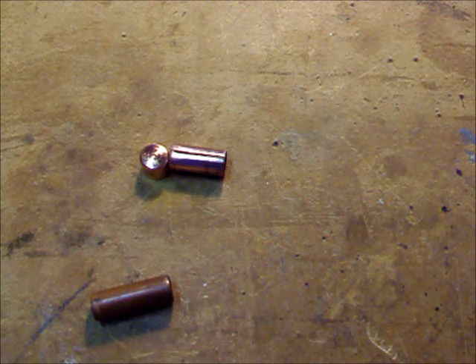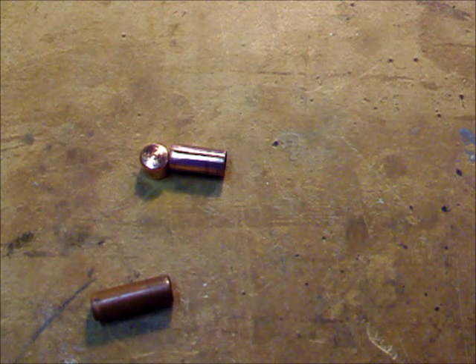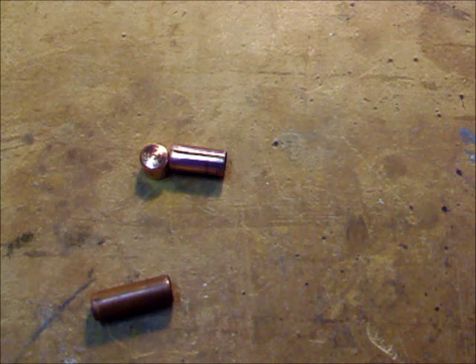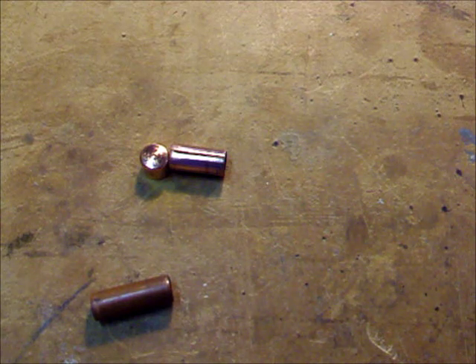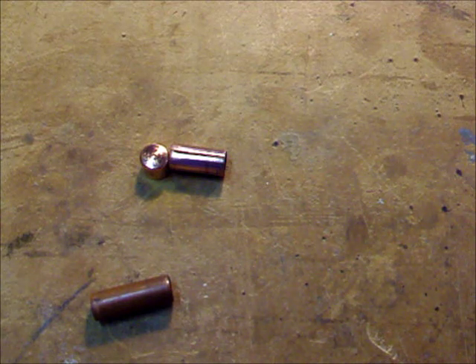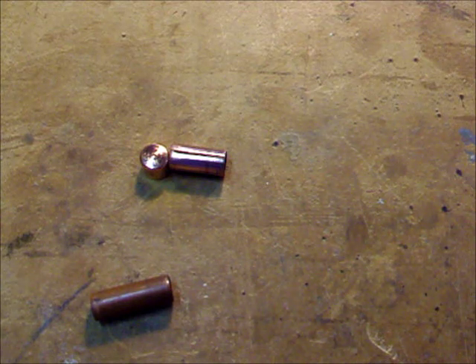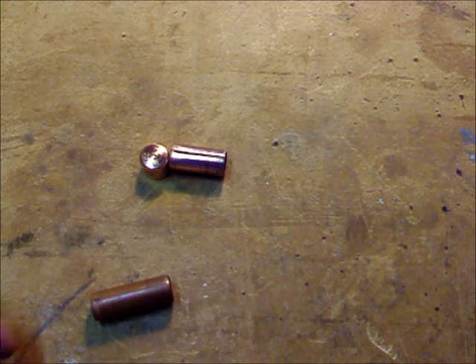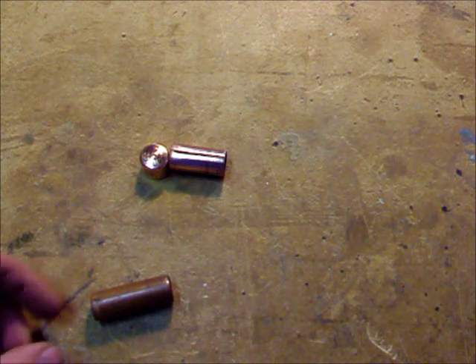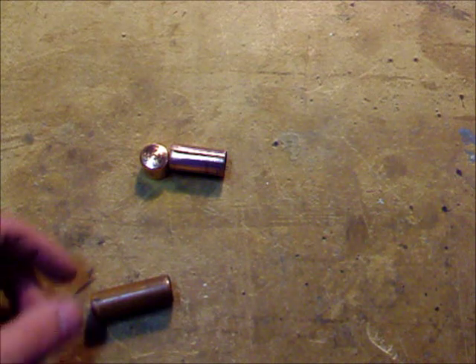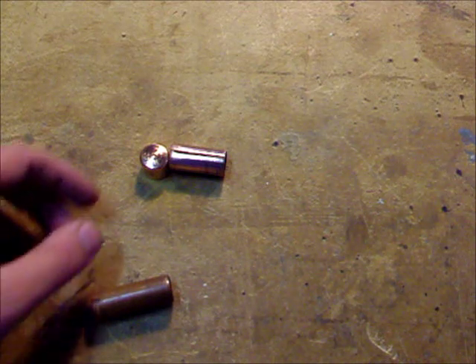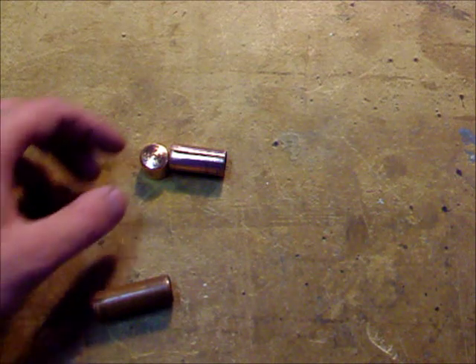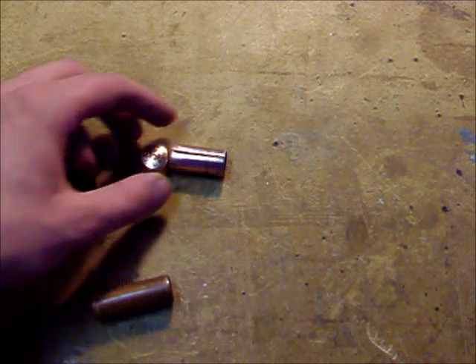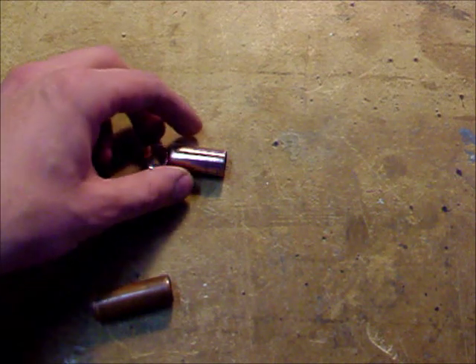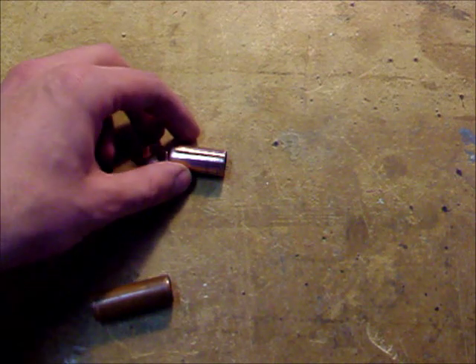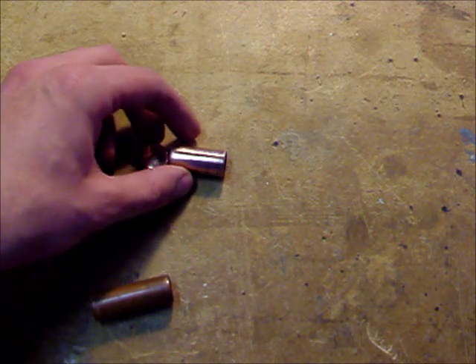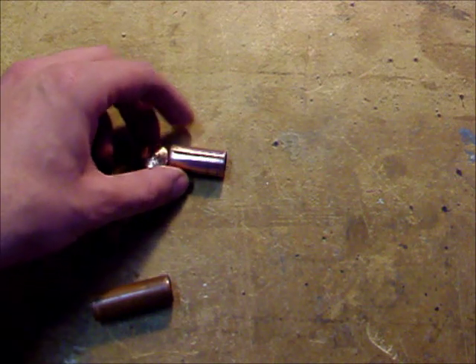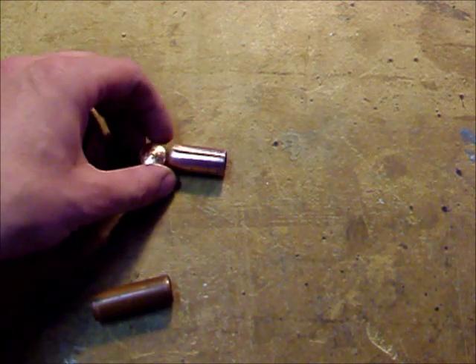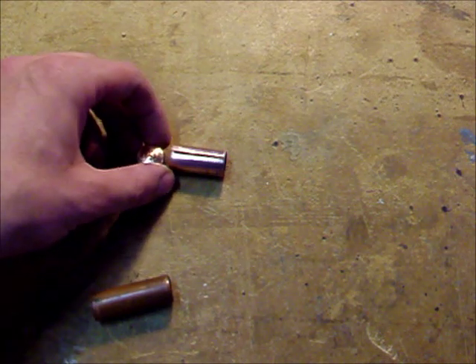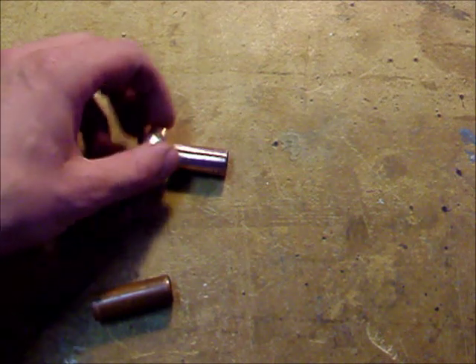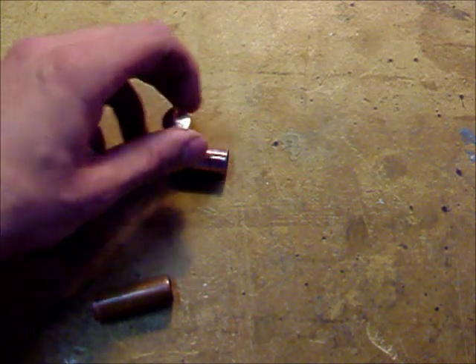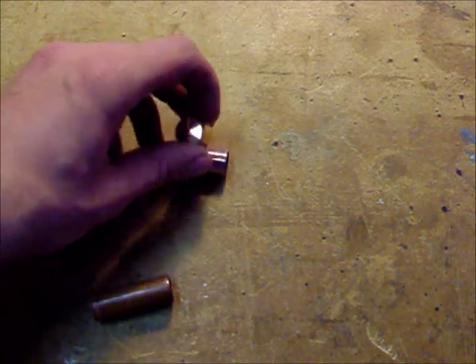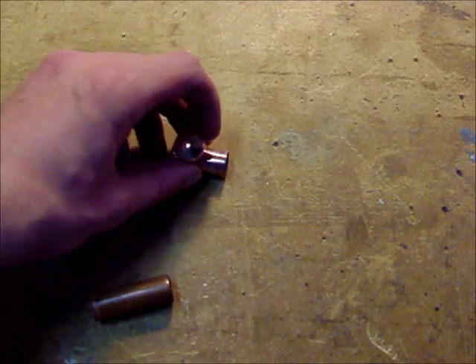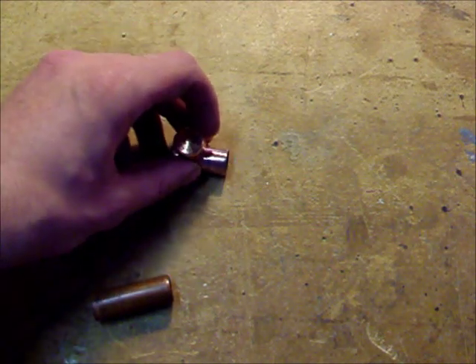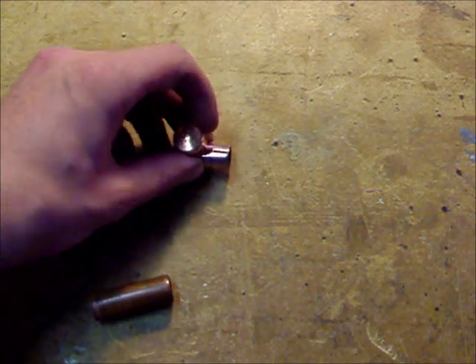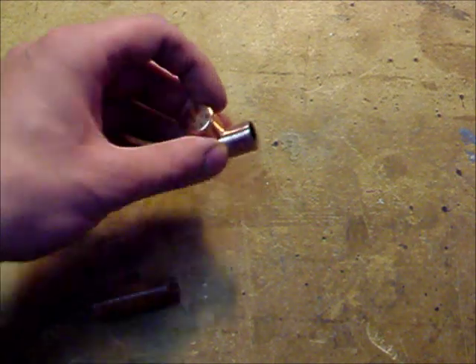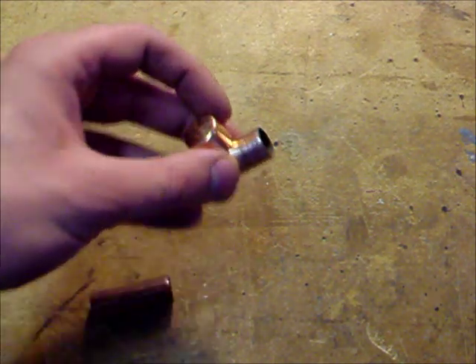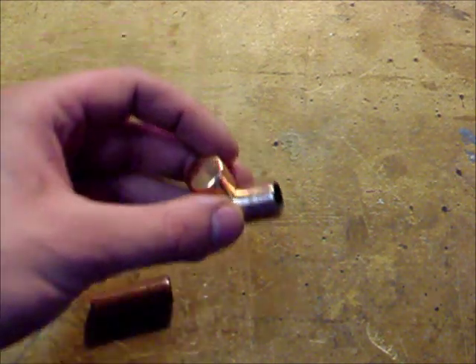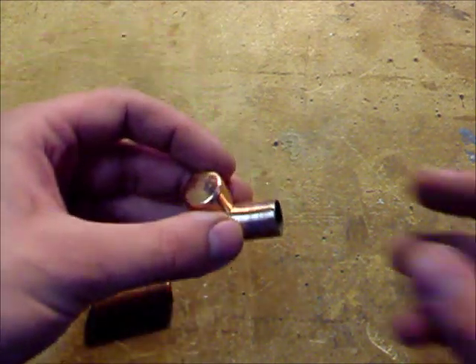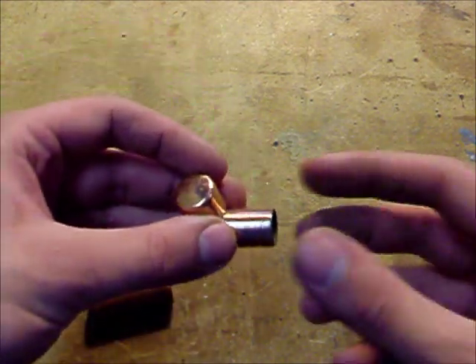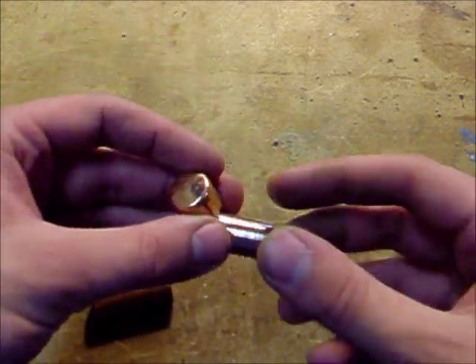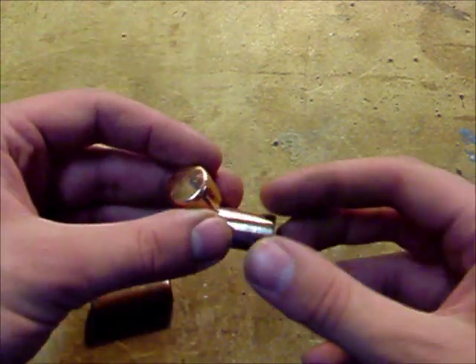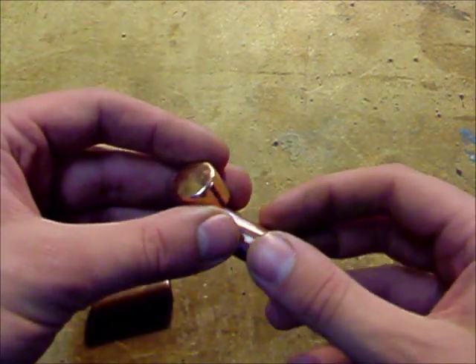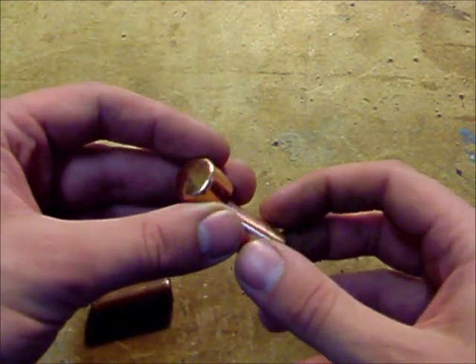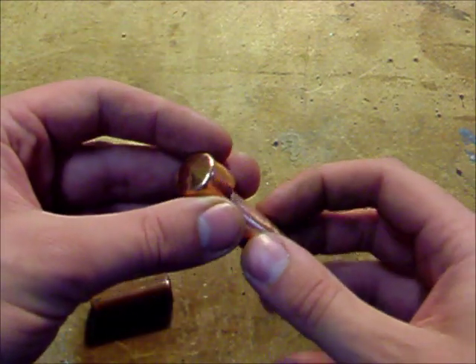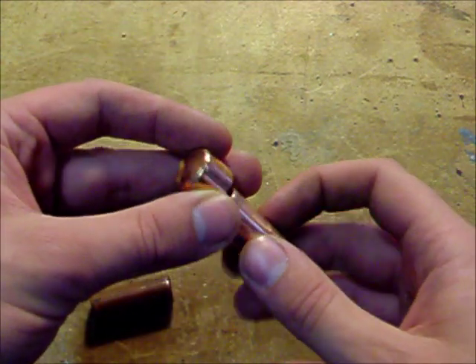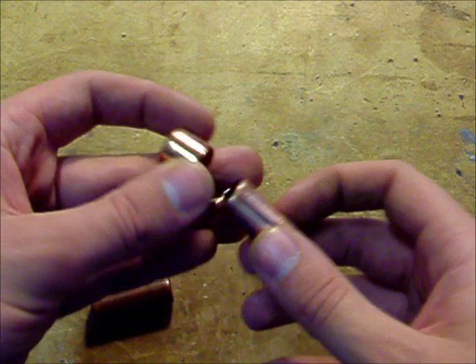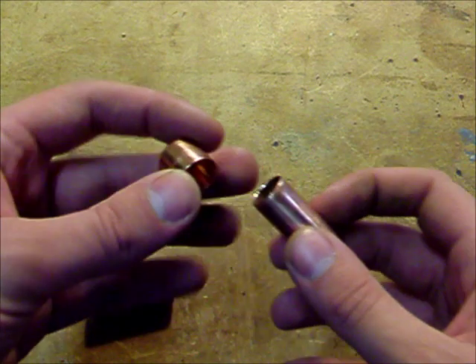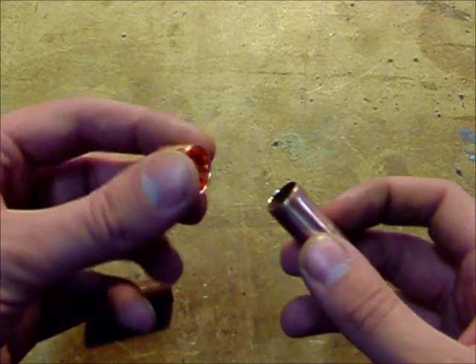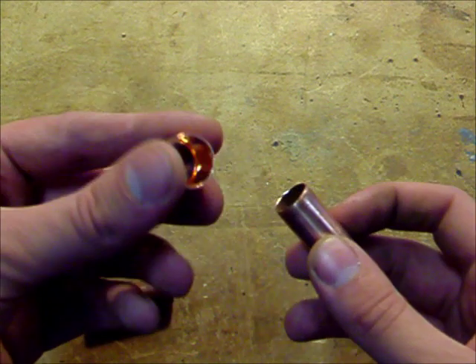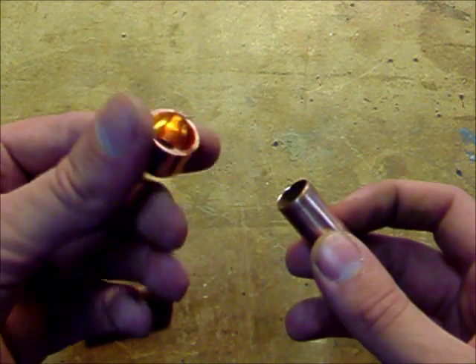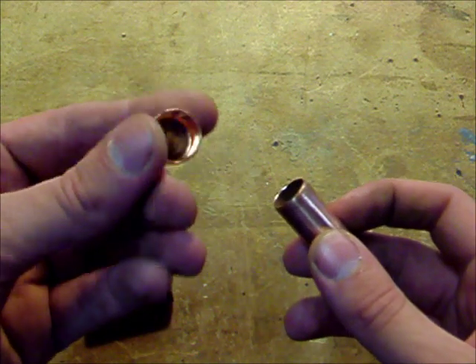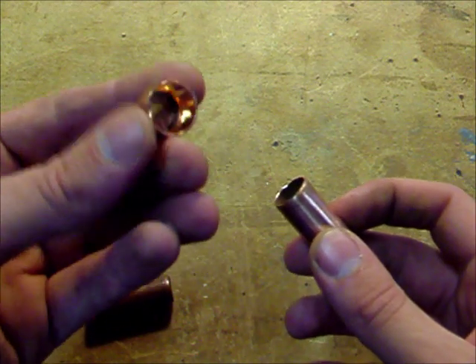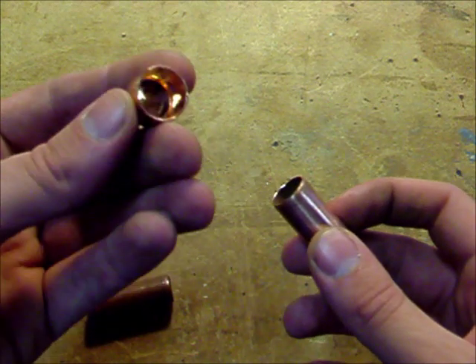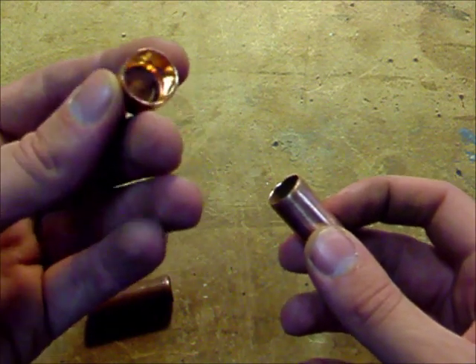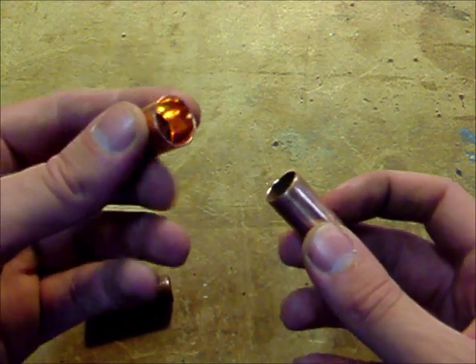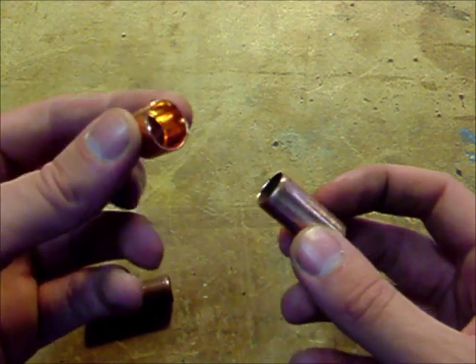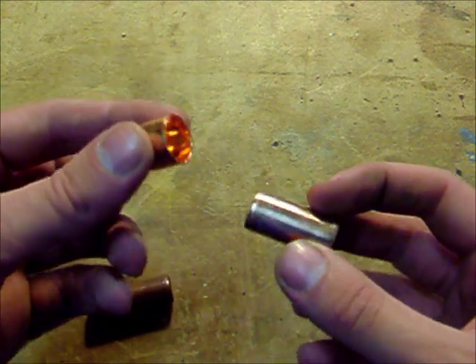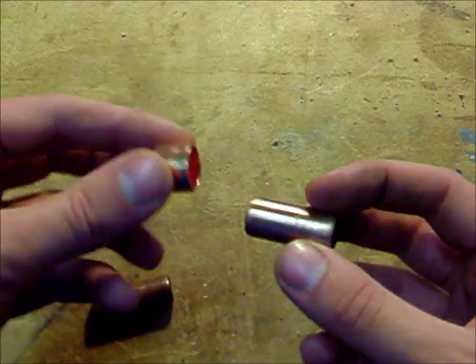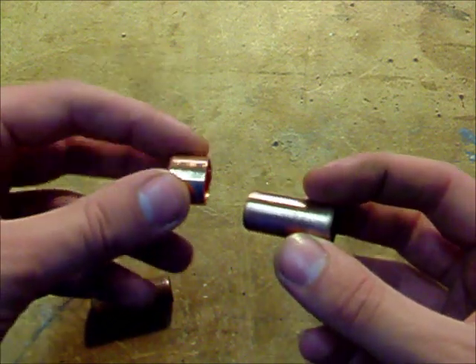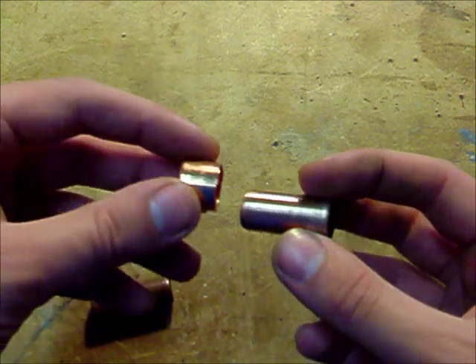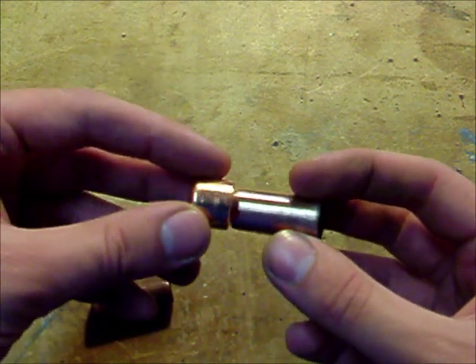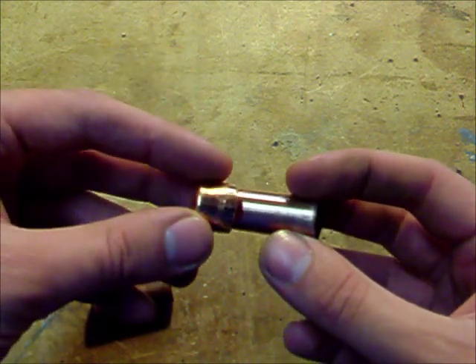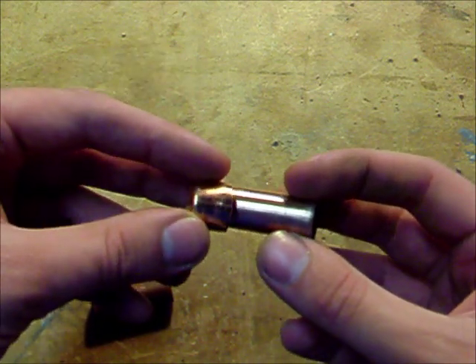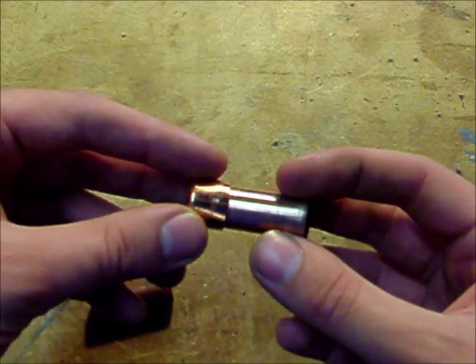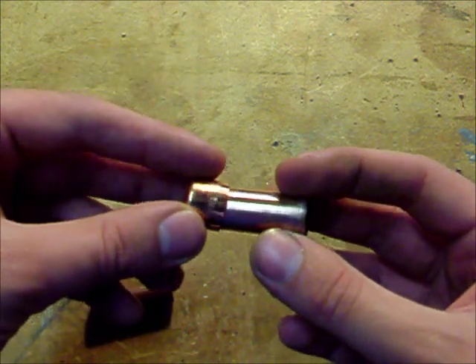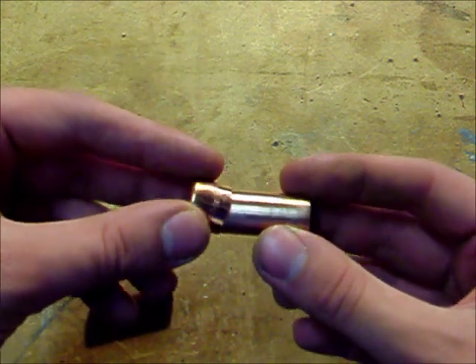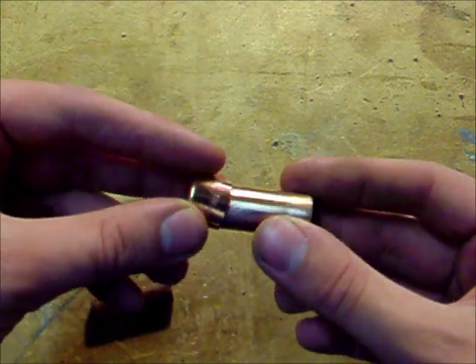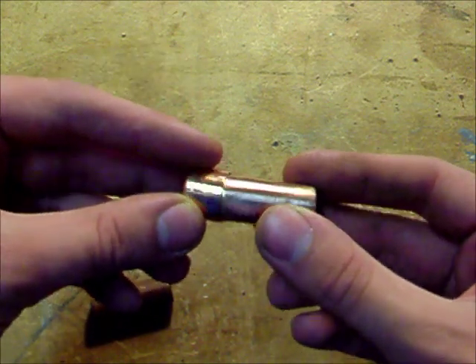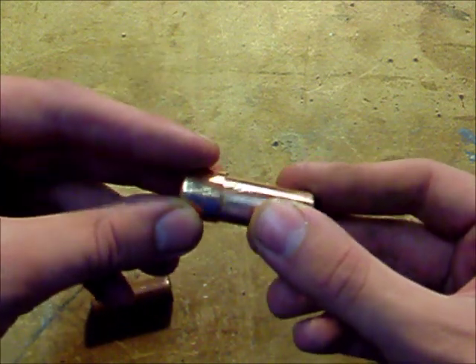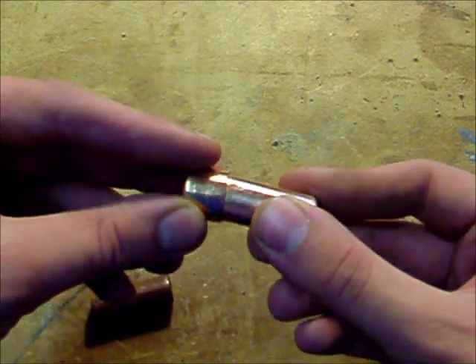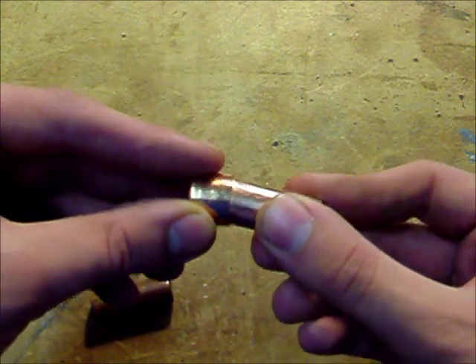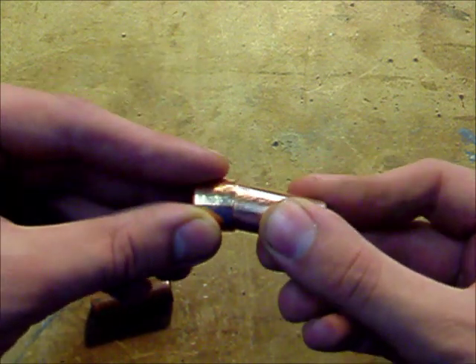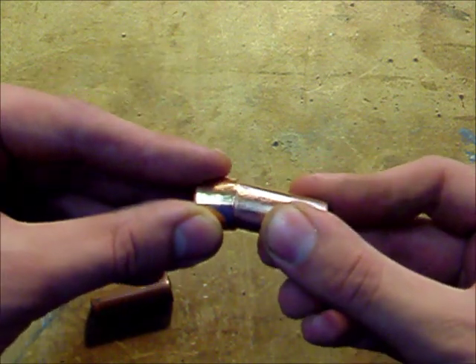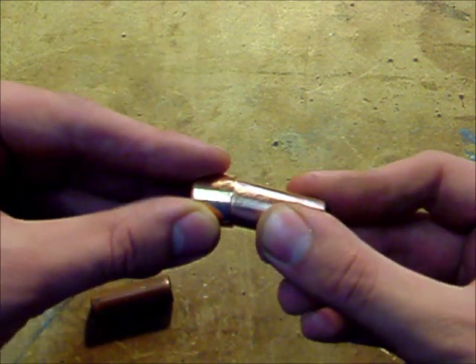Hey, Kenneth here with another quick little tutorial. Today I'm going to show you how to sweat the copper fittings onto the pipe.